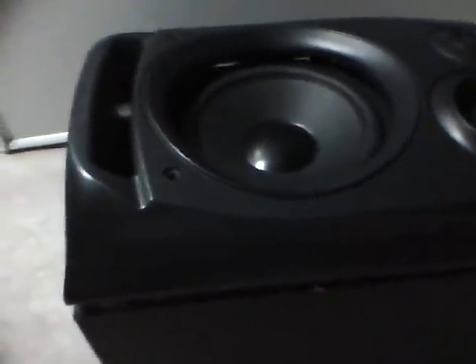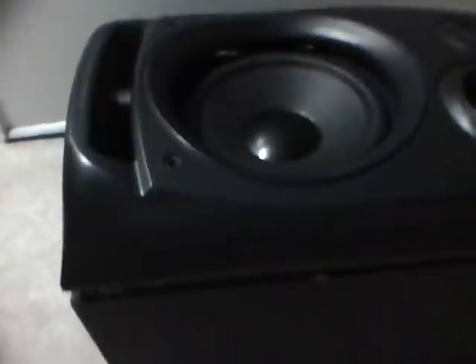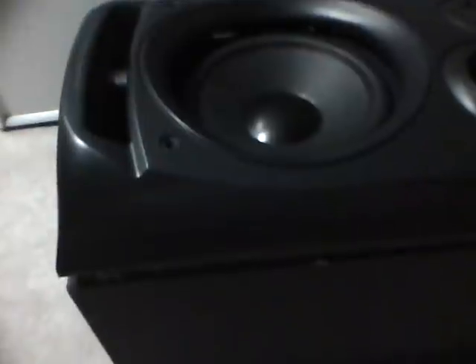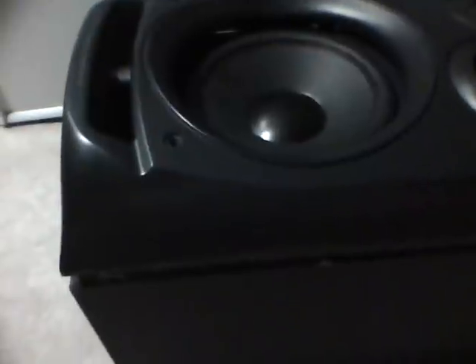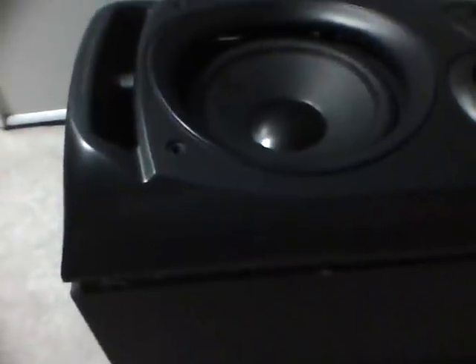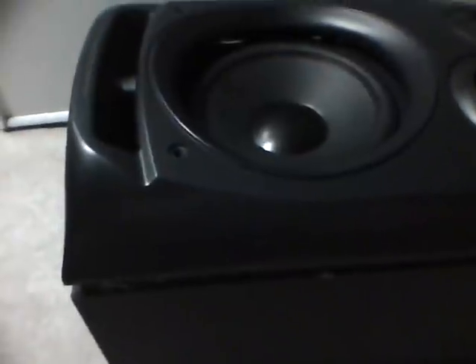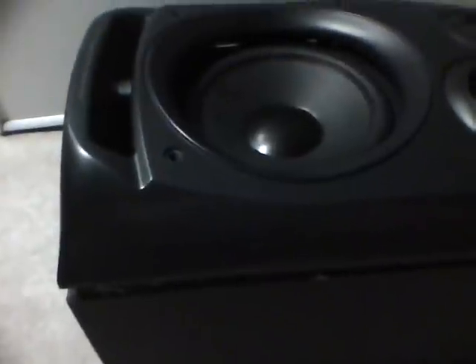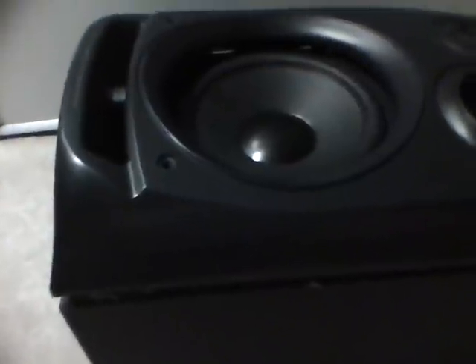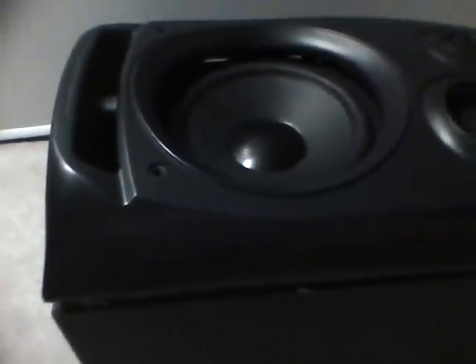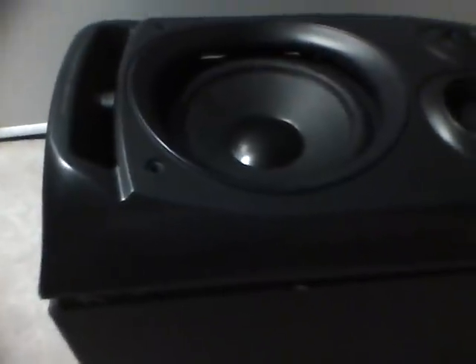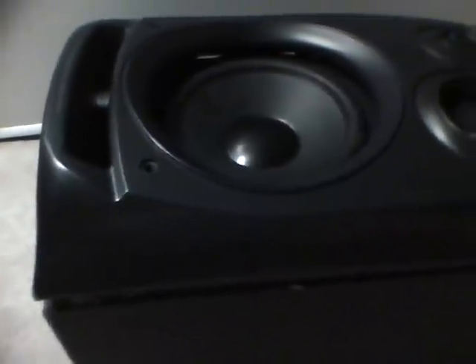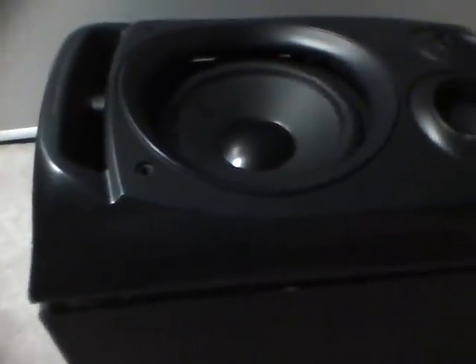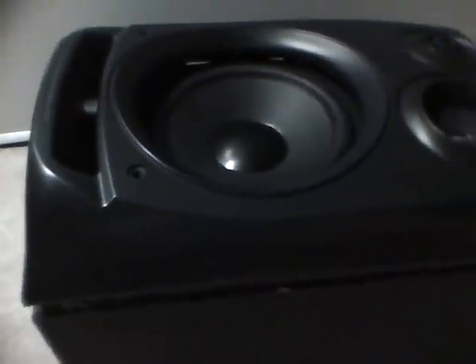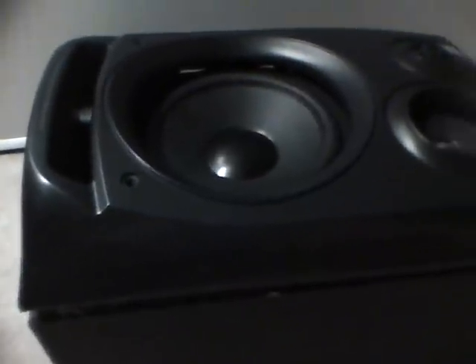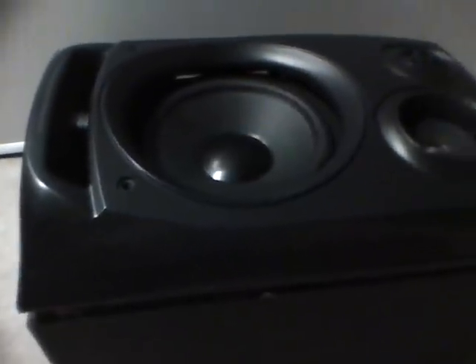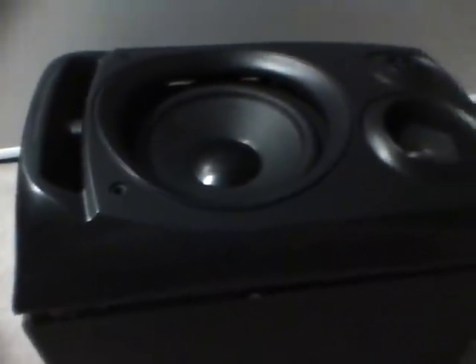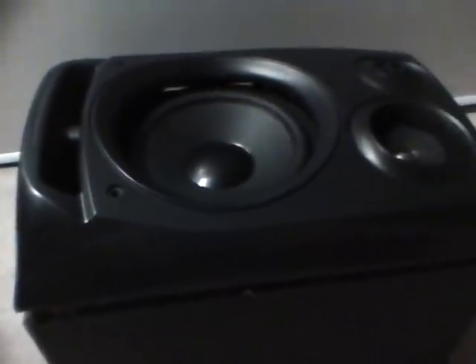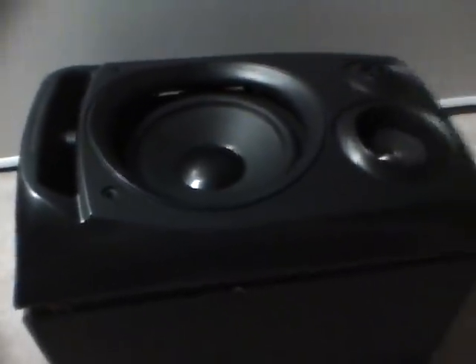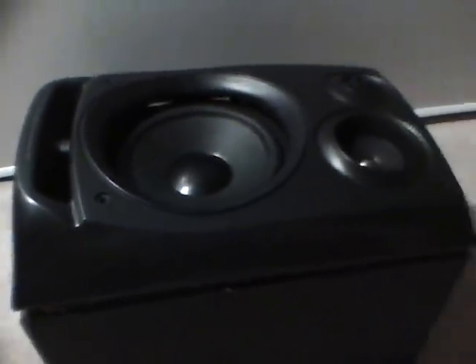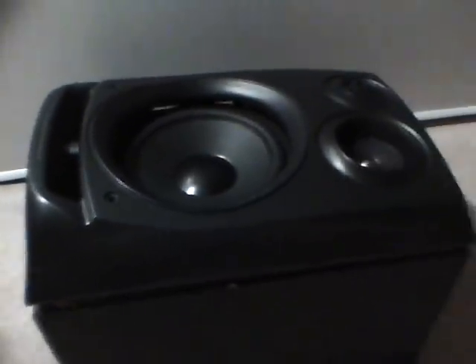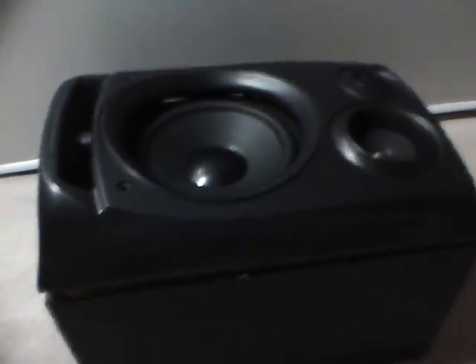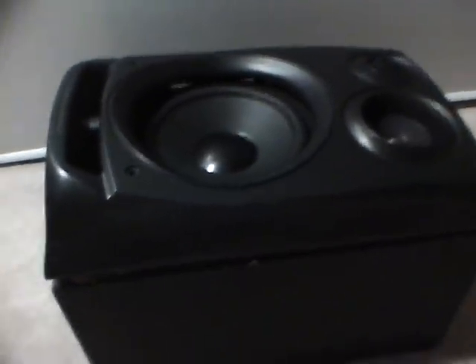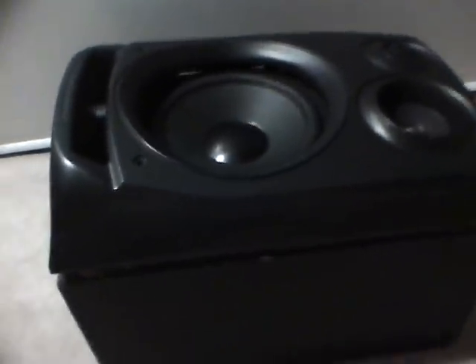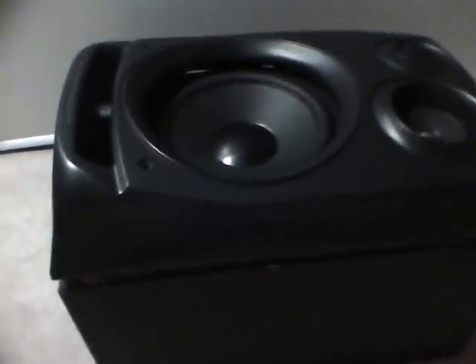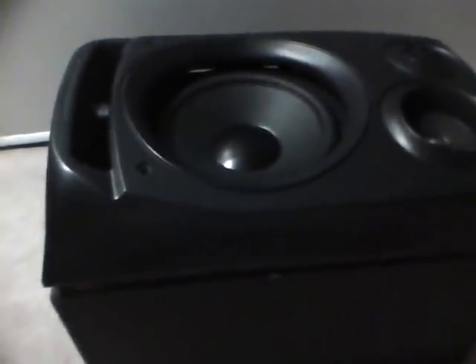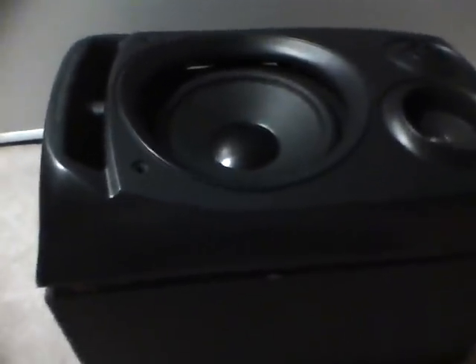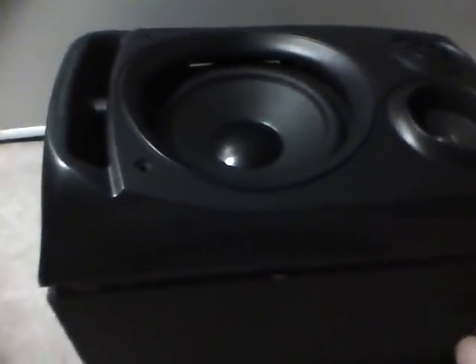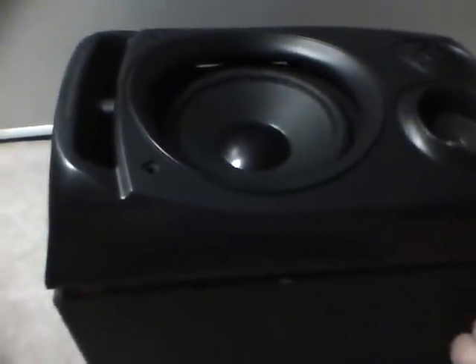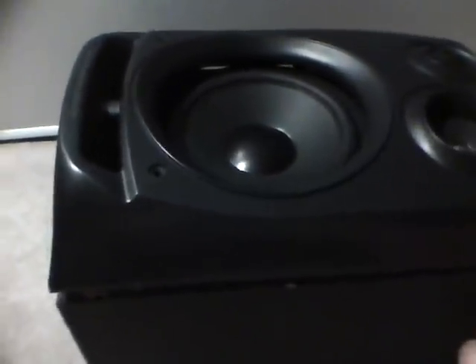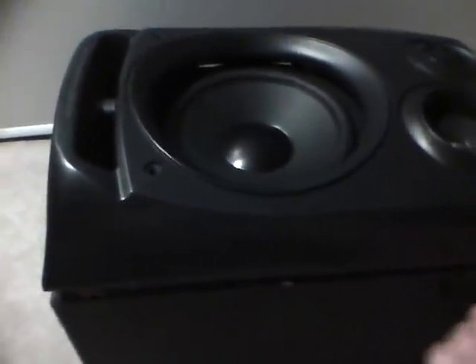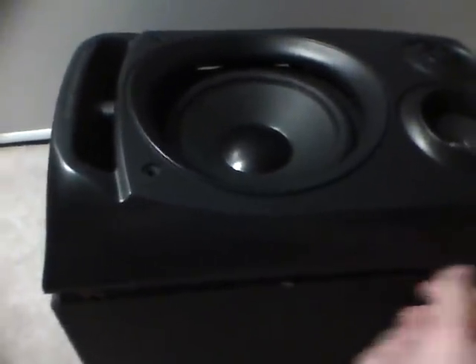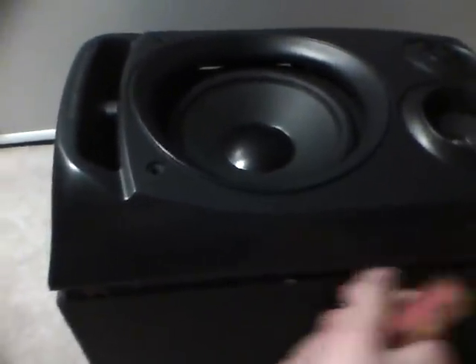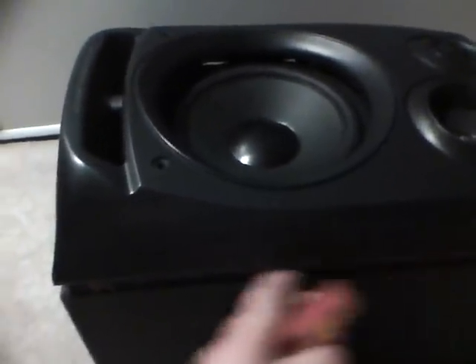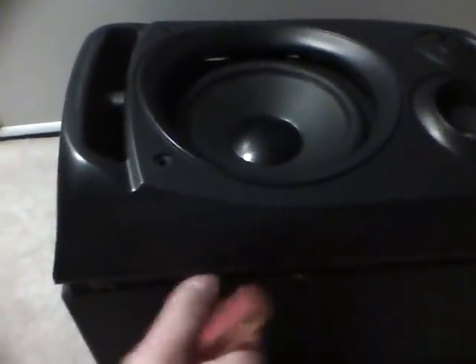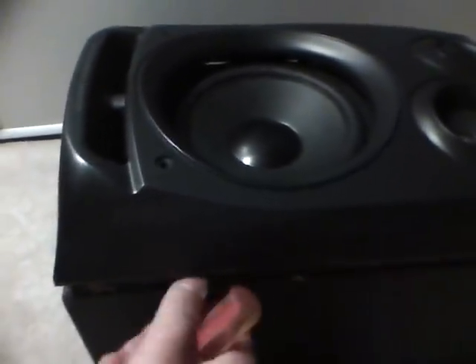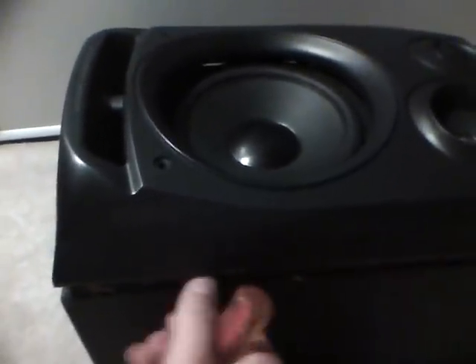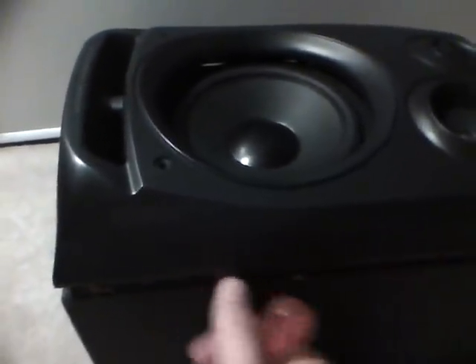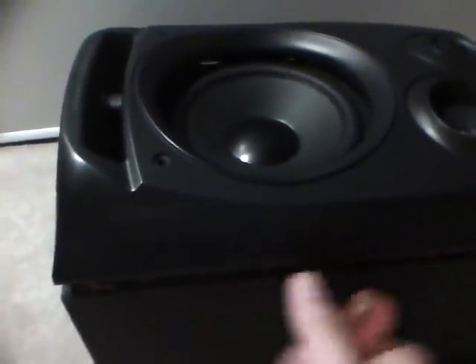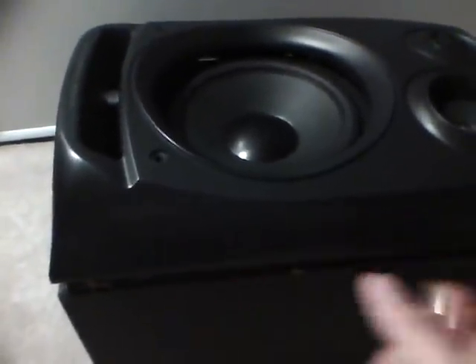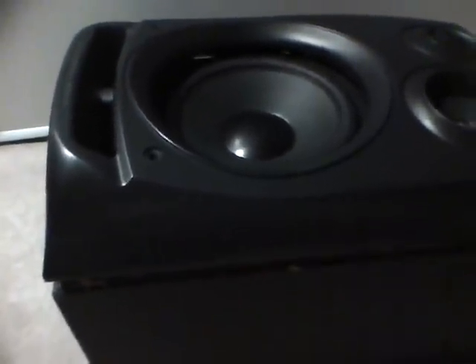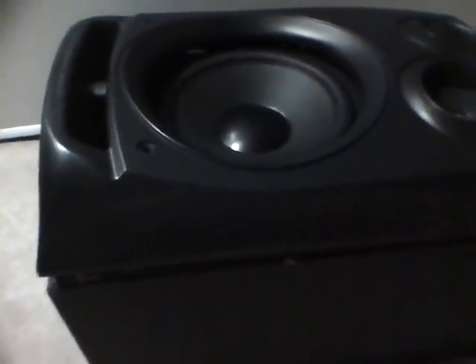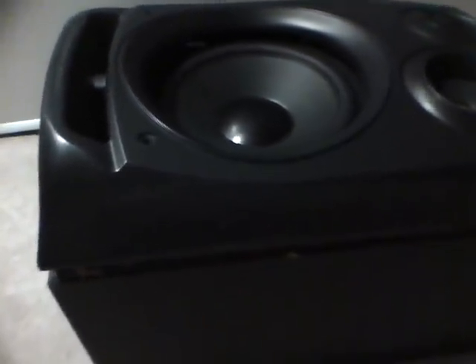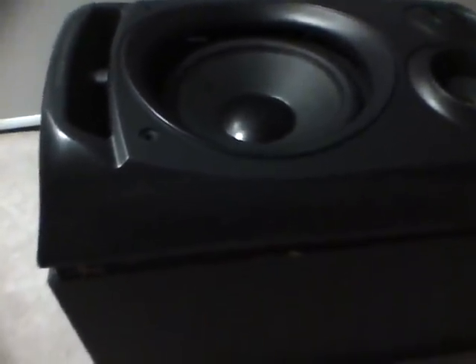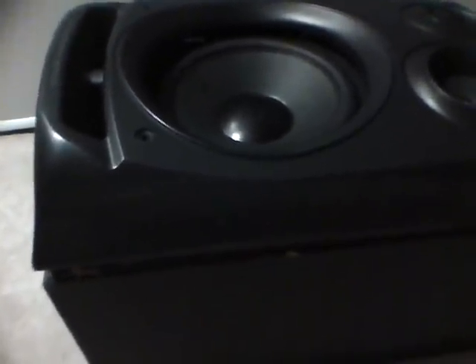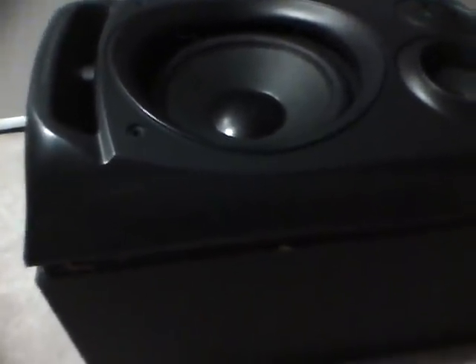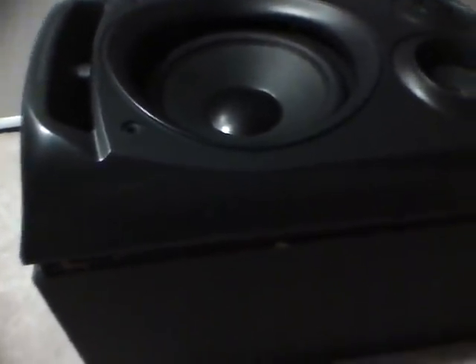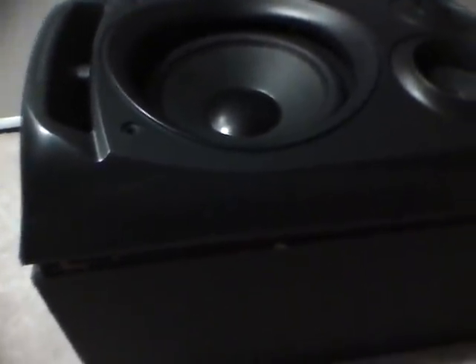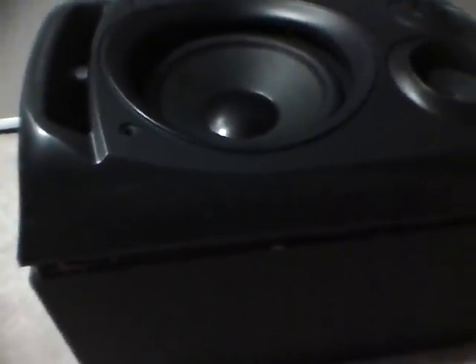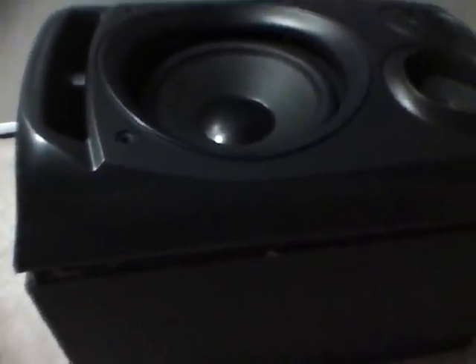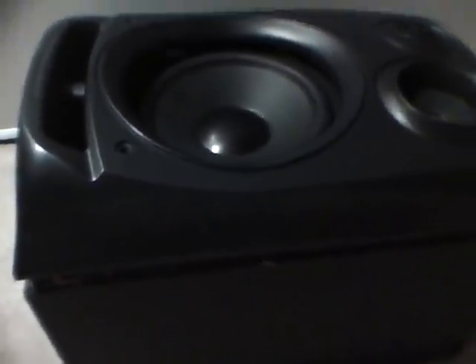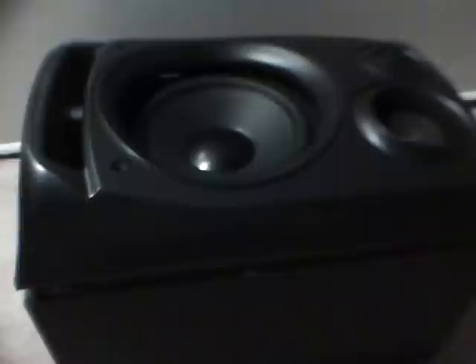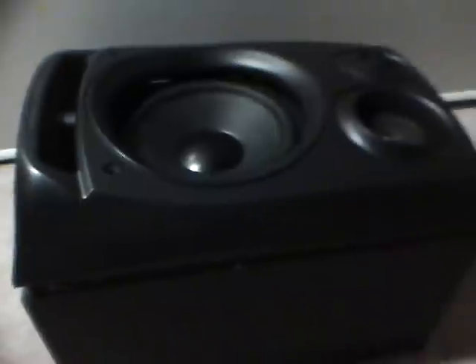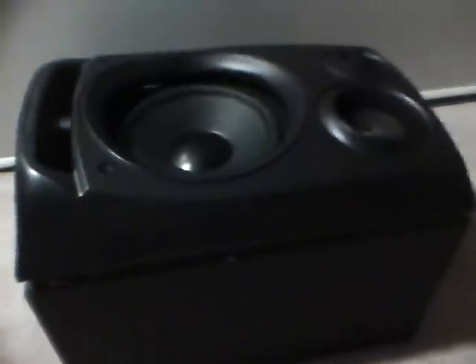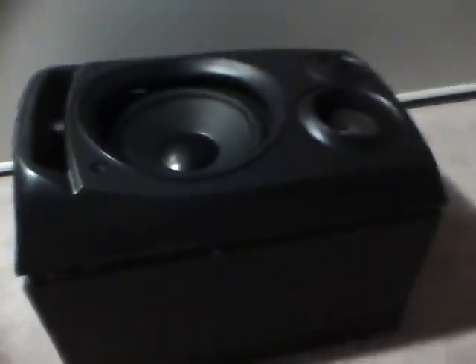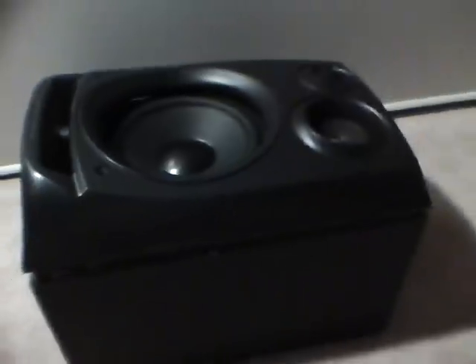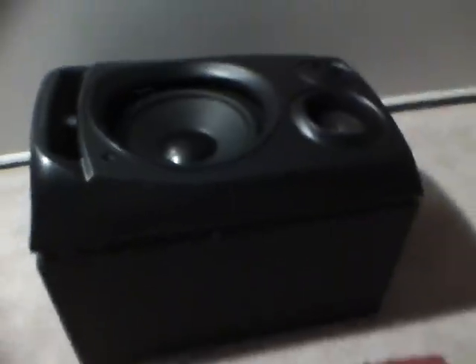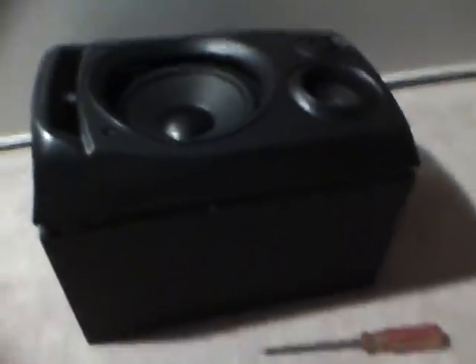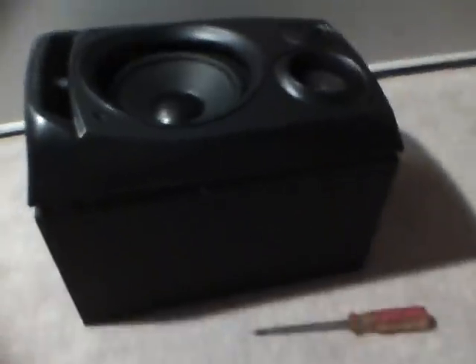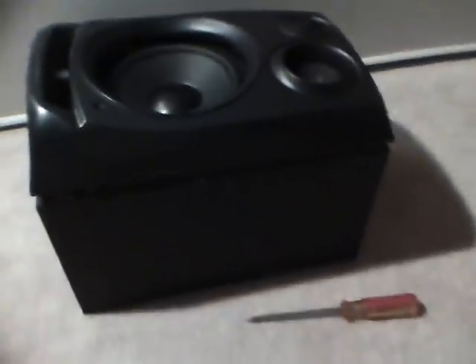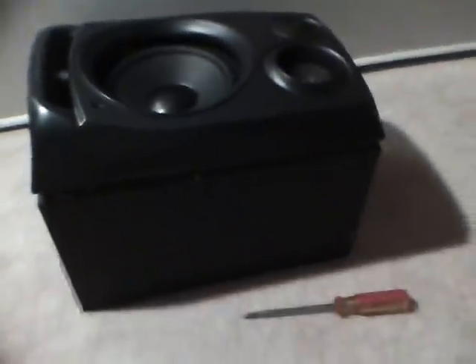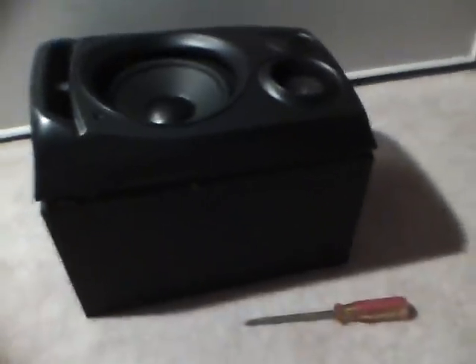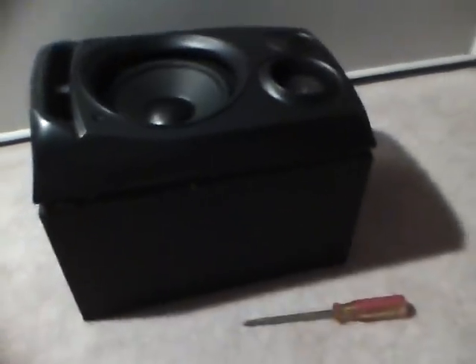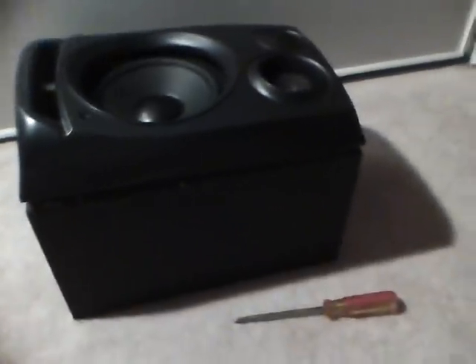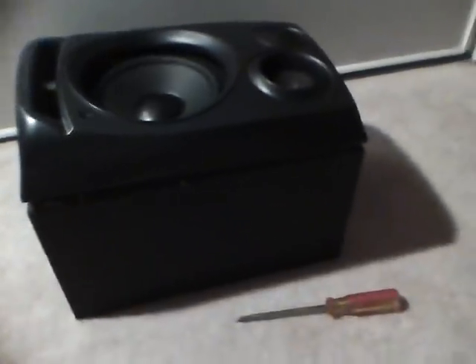That is my video of how to take apart this Iowa speaker. Thanks for watching.